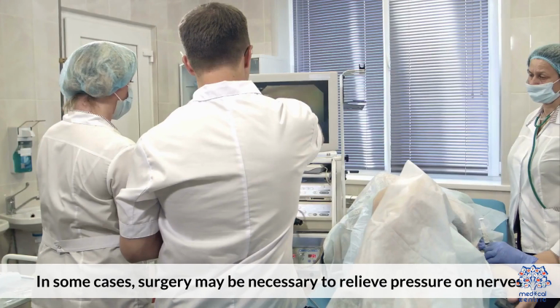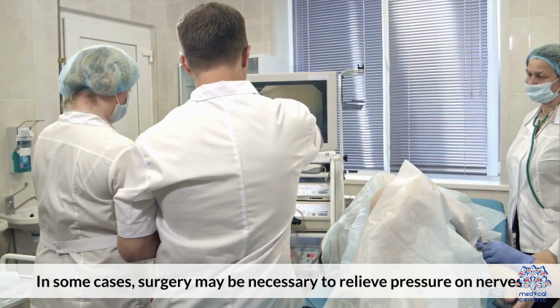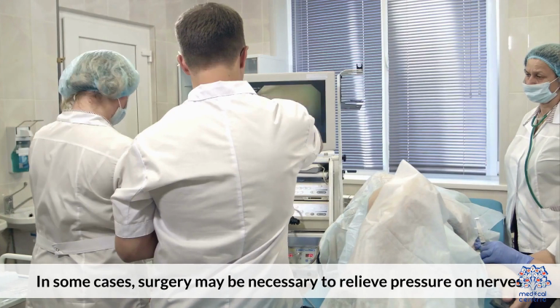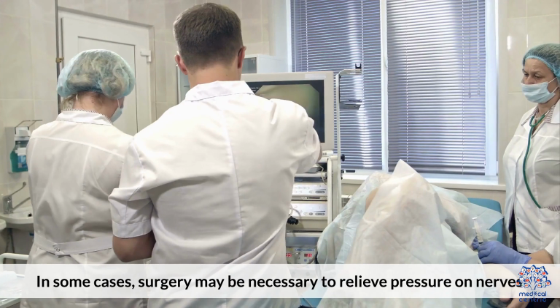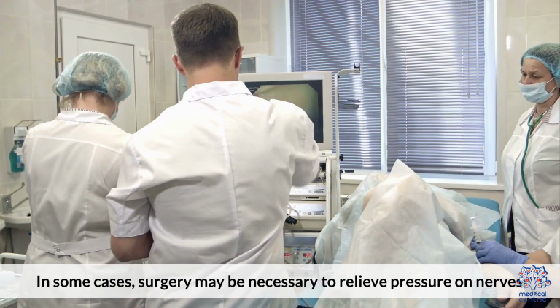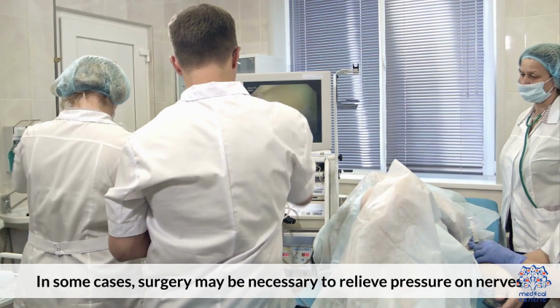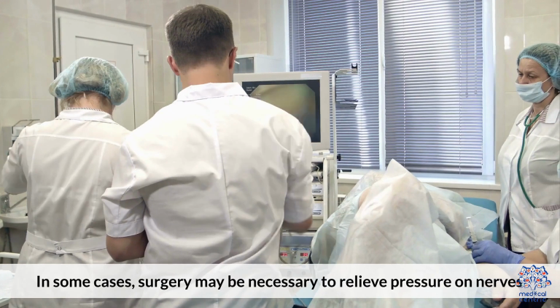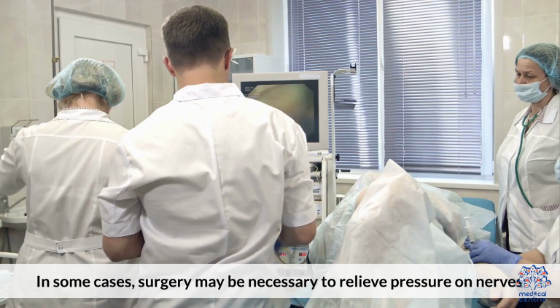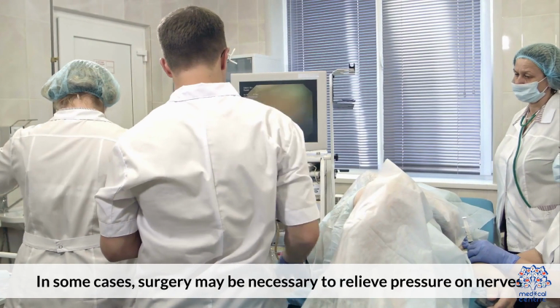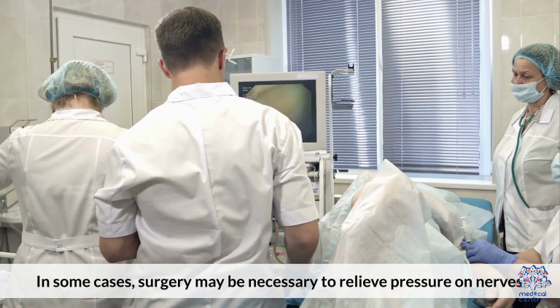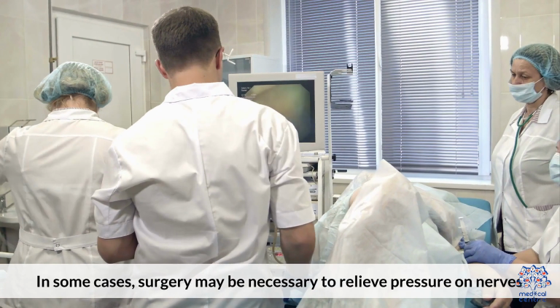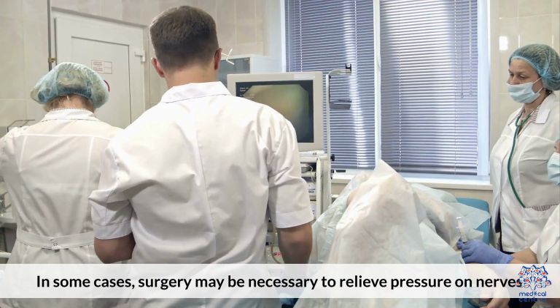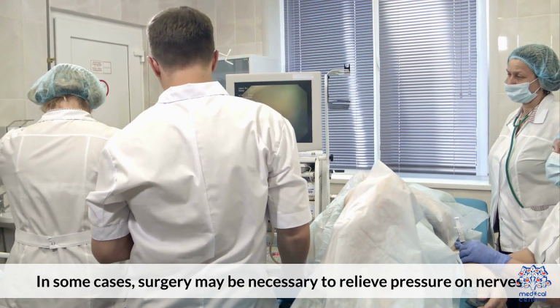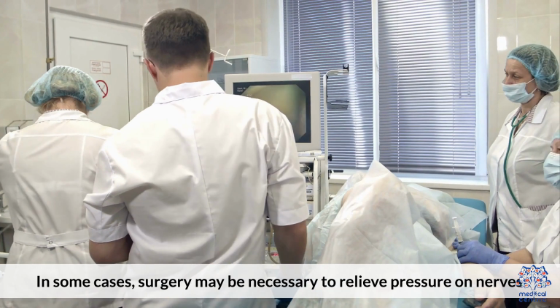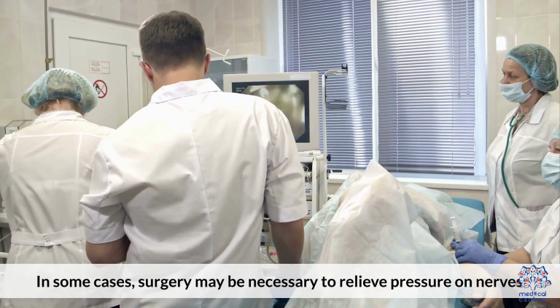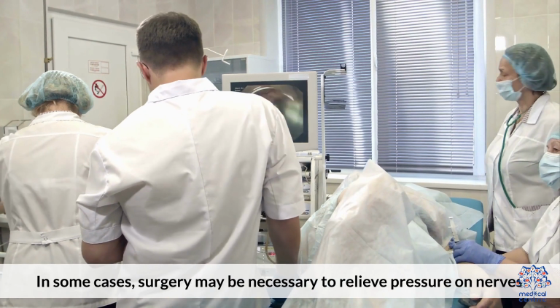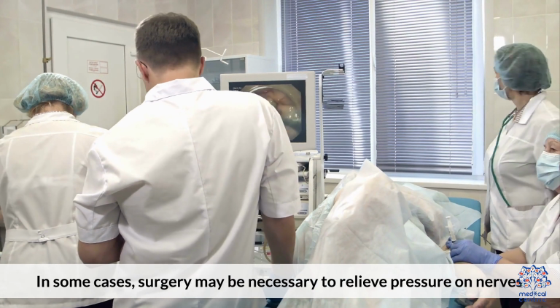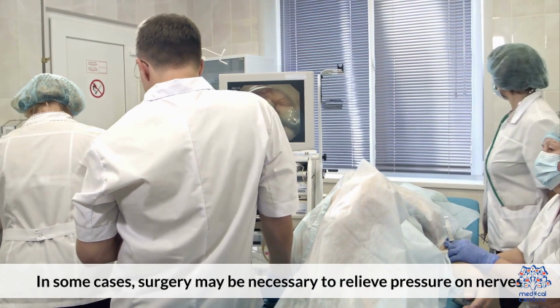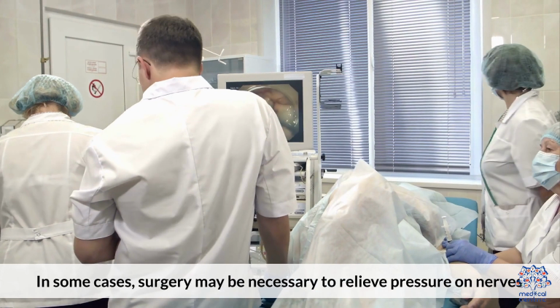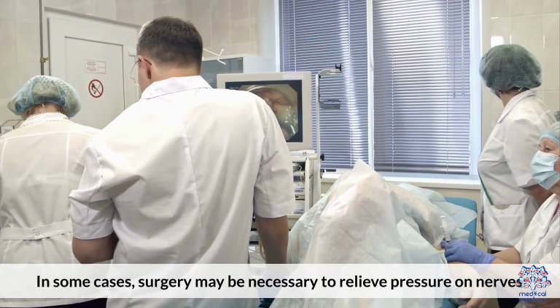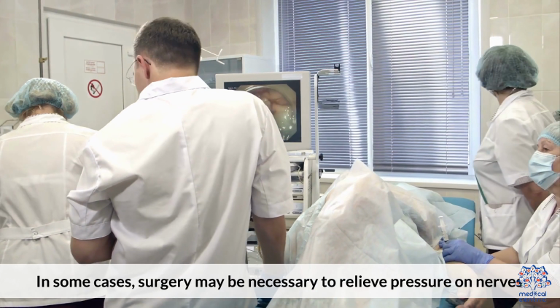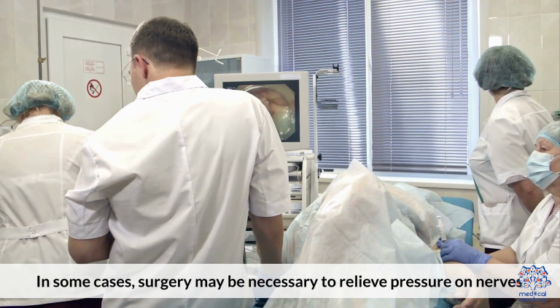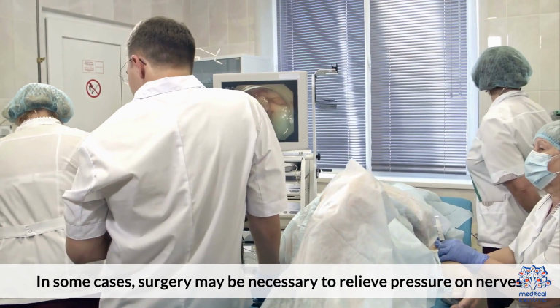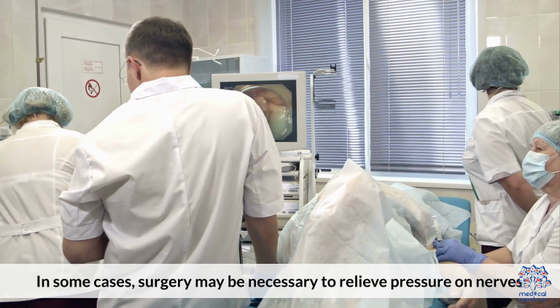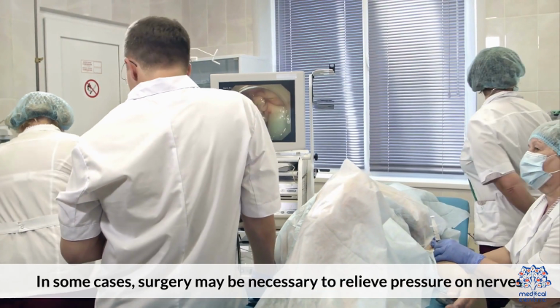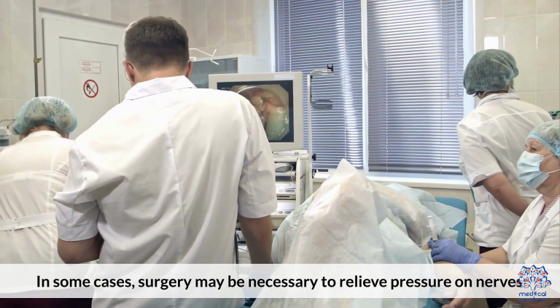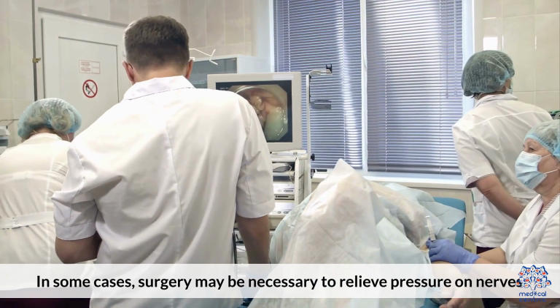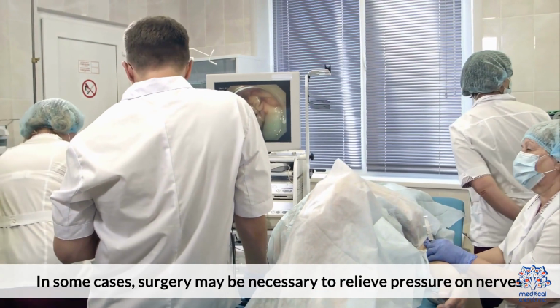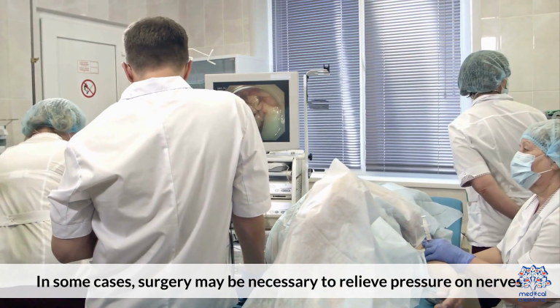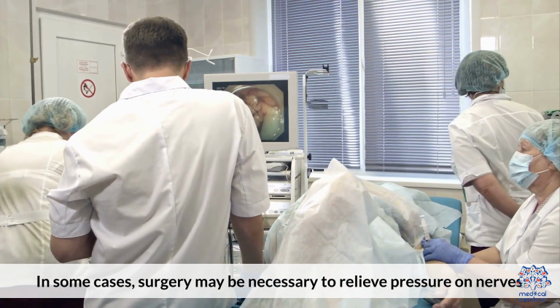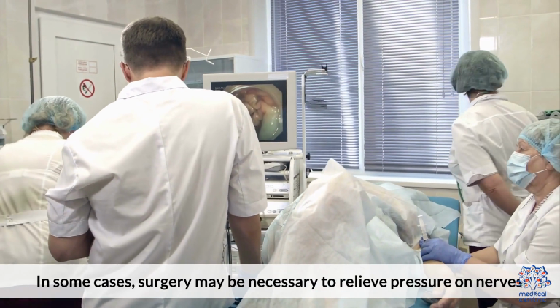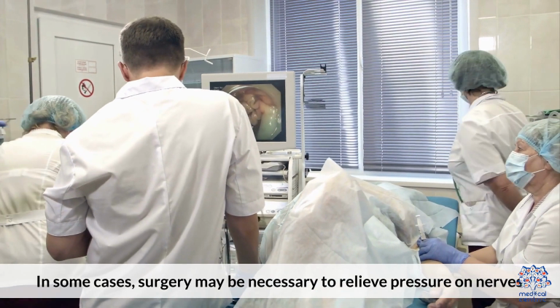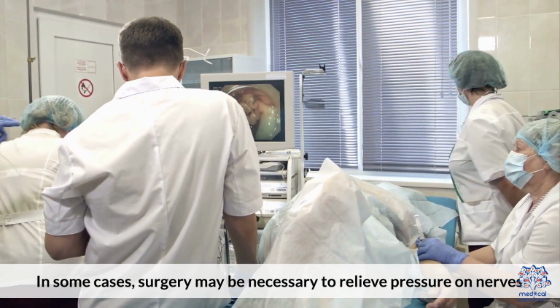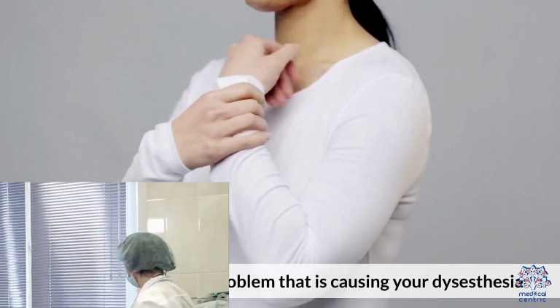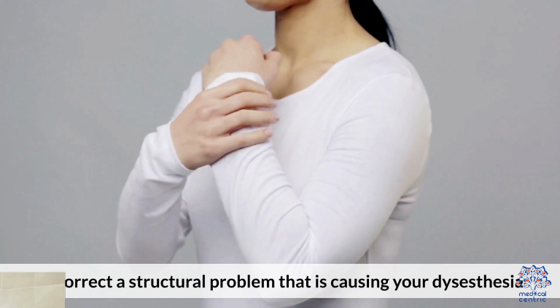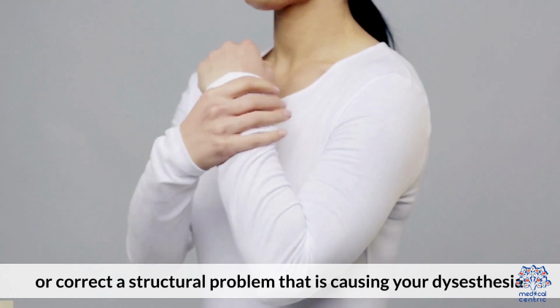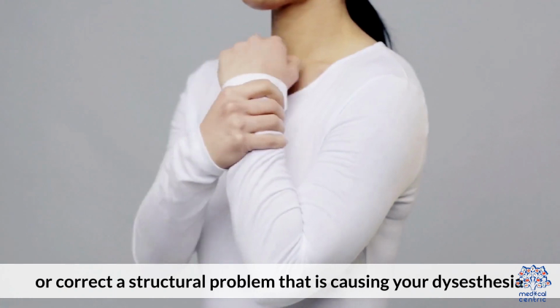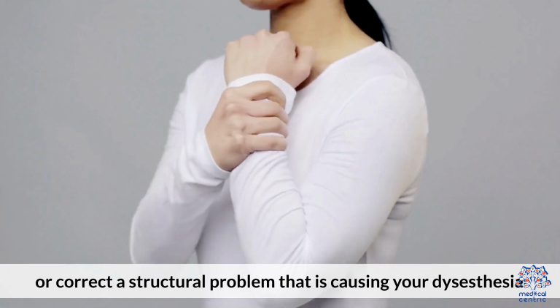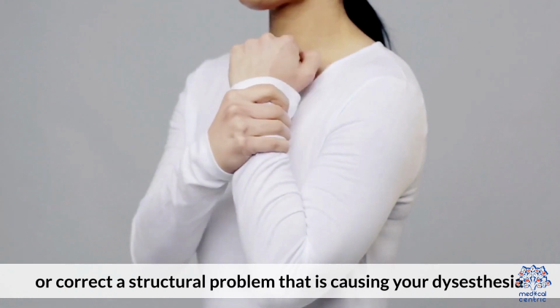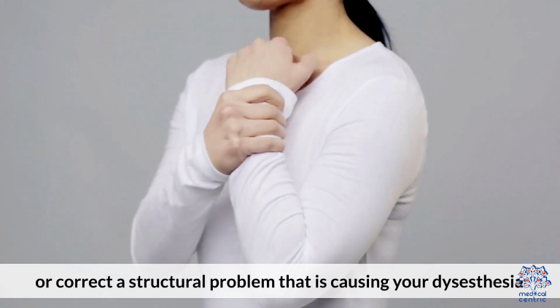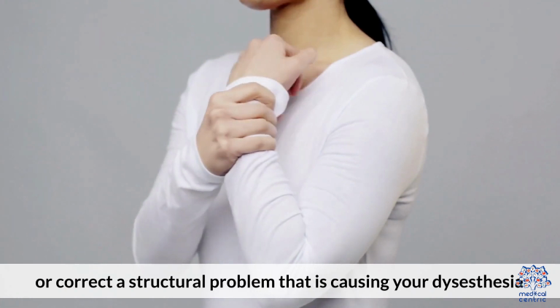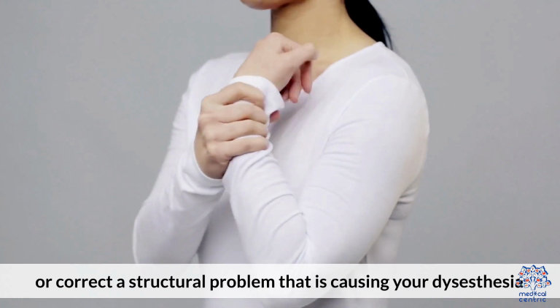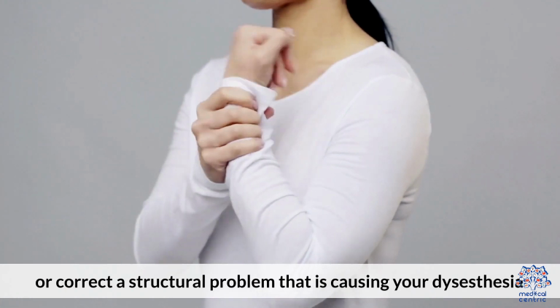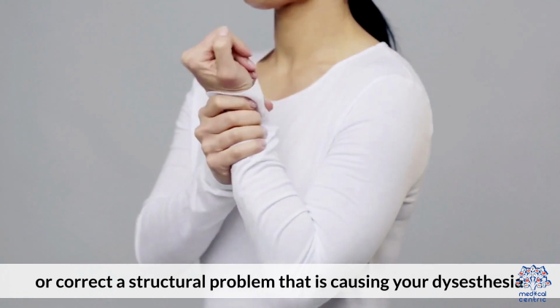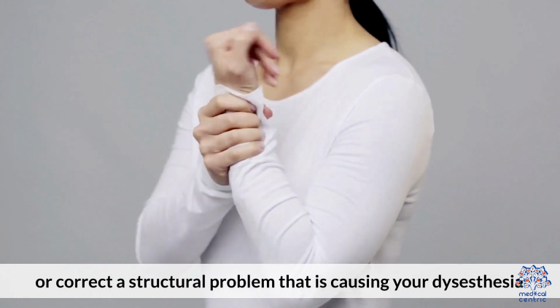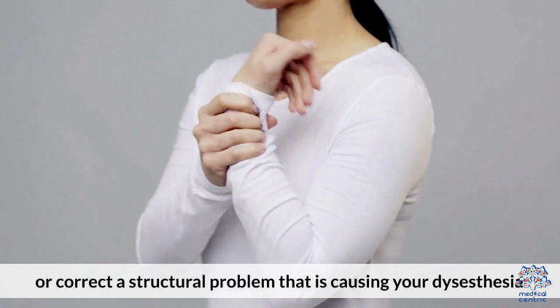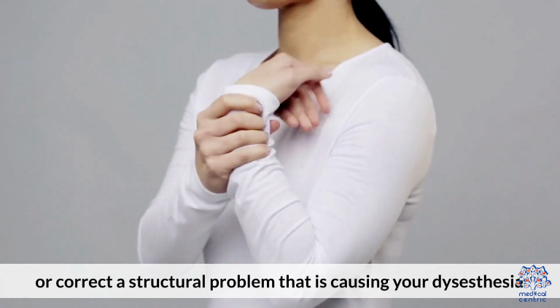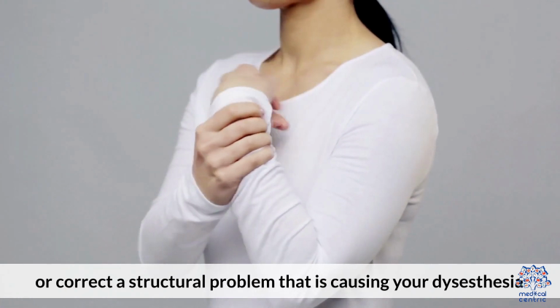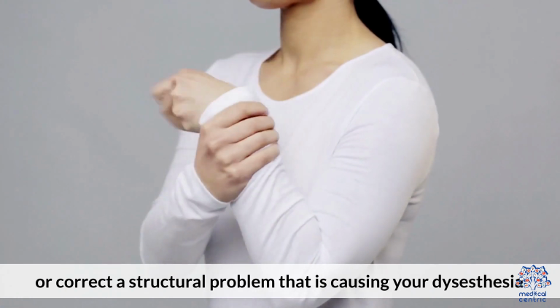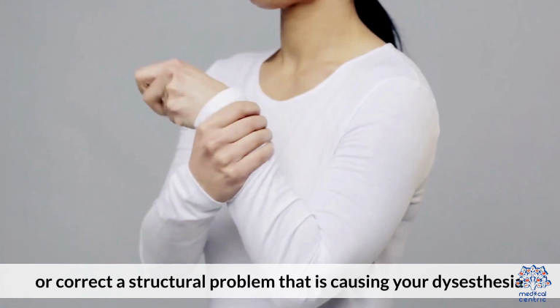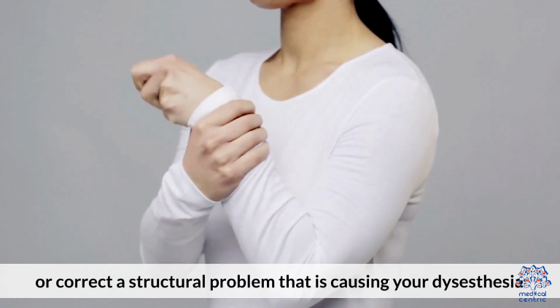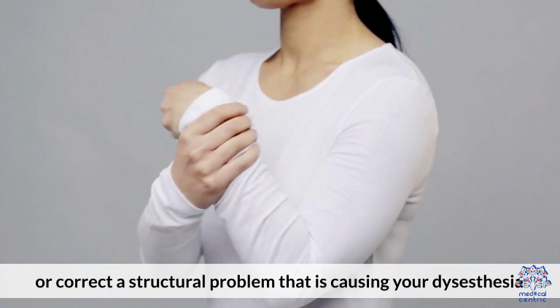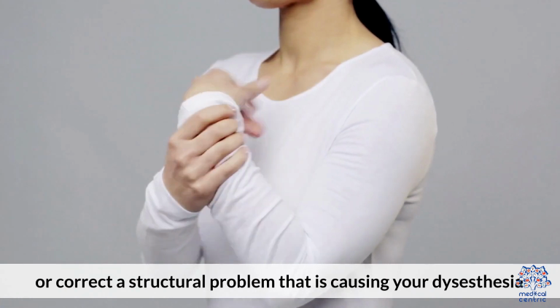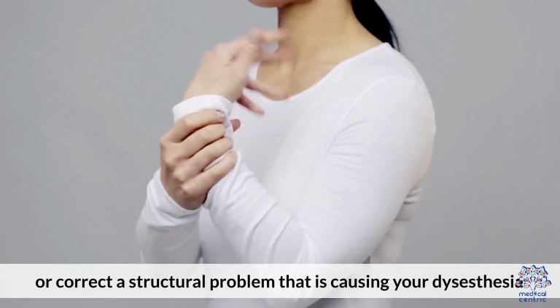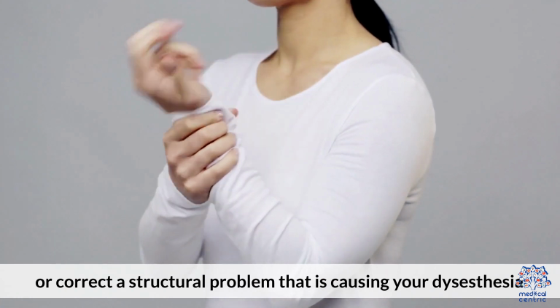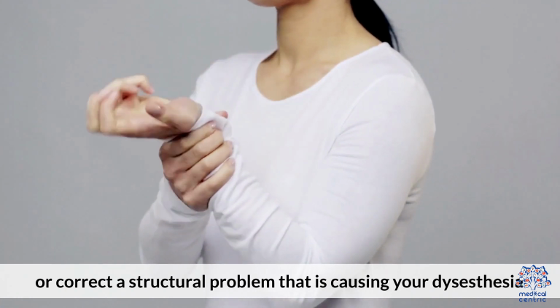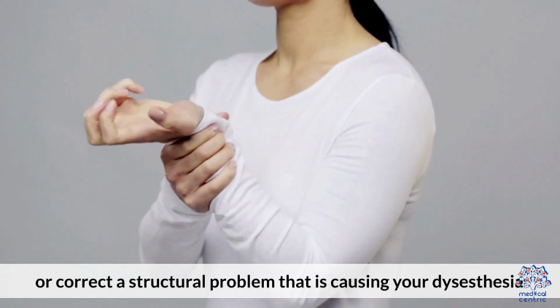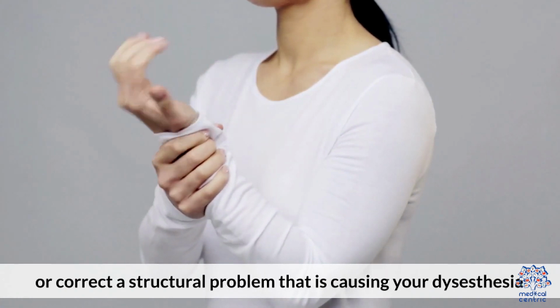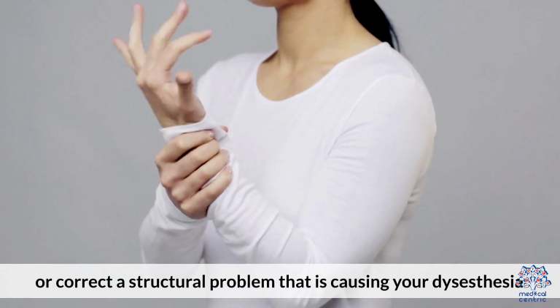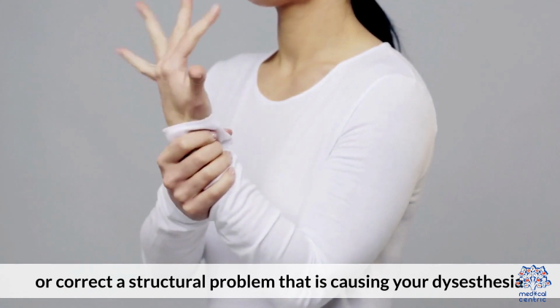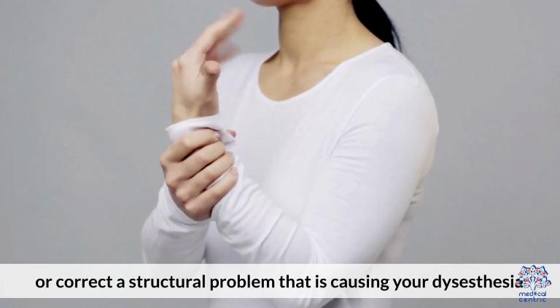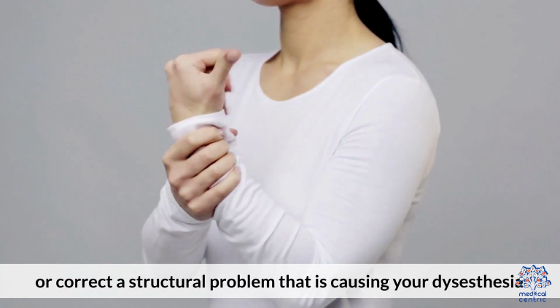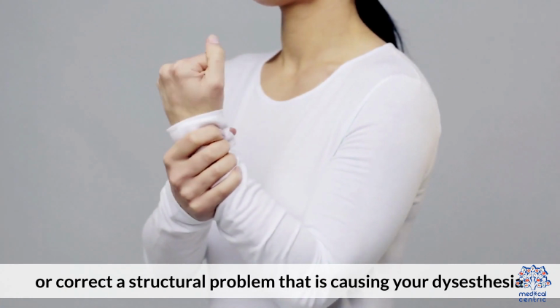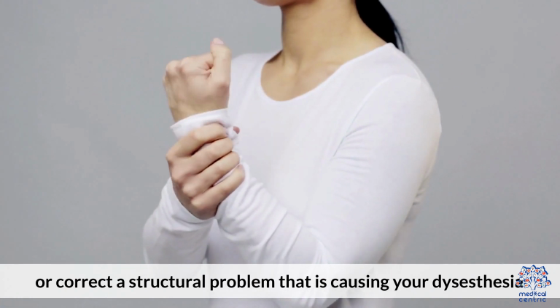In some cases, surgery may be necessary to relieve pressure on nerves or correct a structural problem that is causing your Dysesthesia.